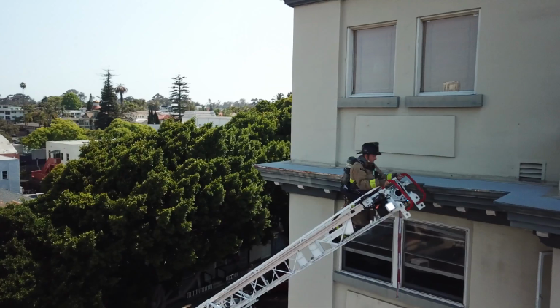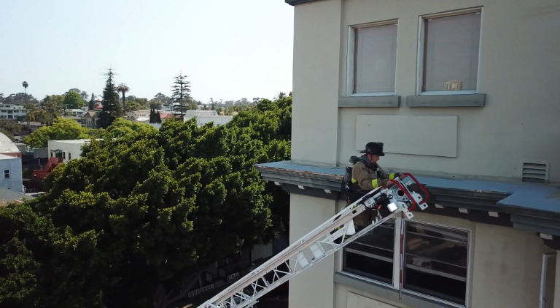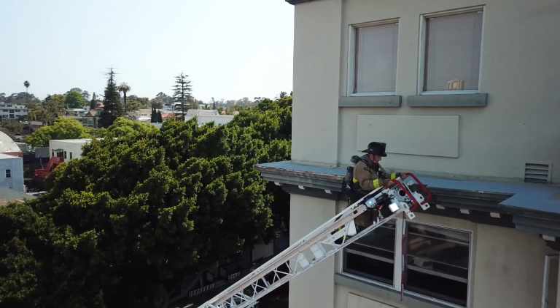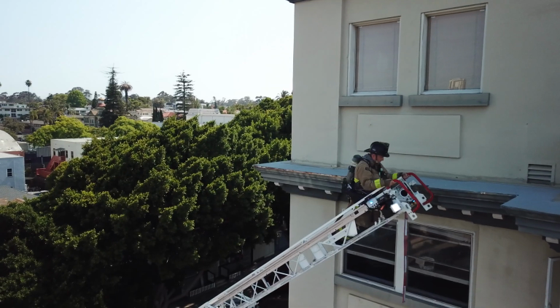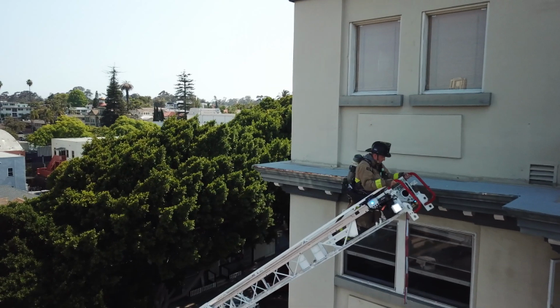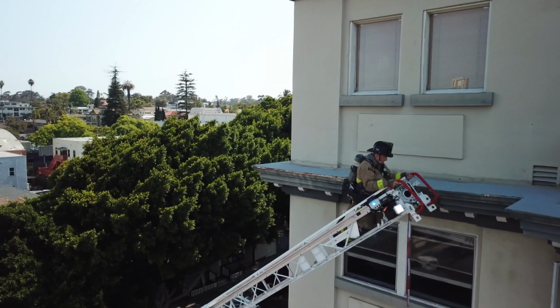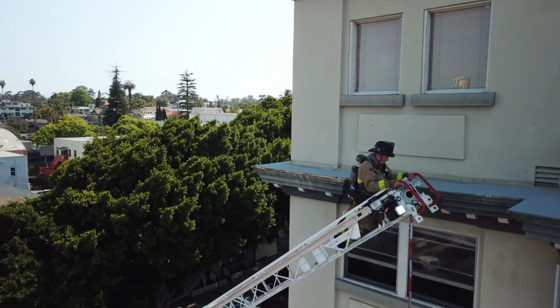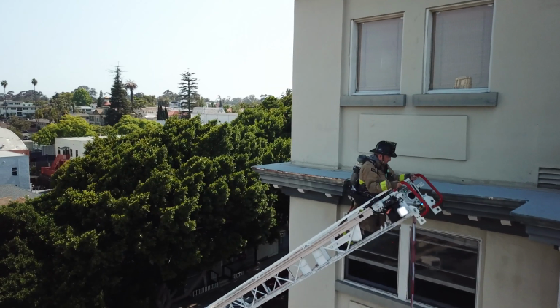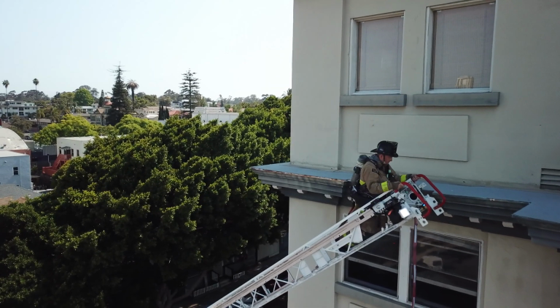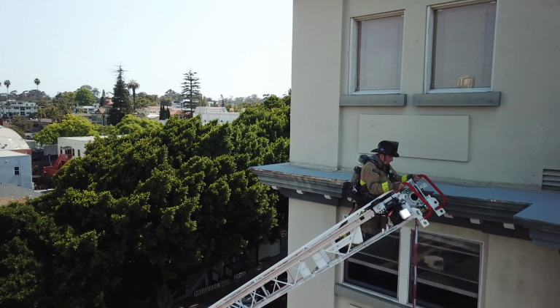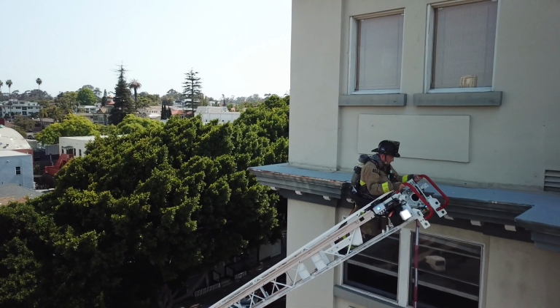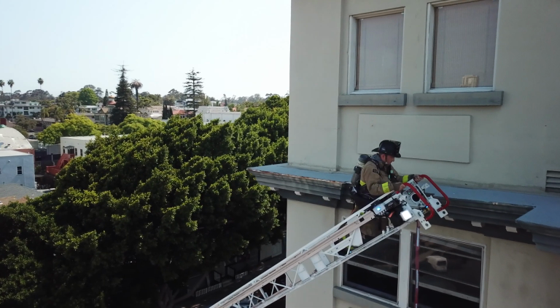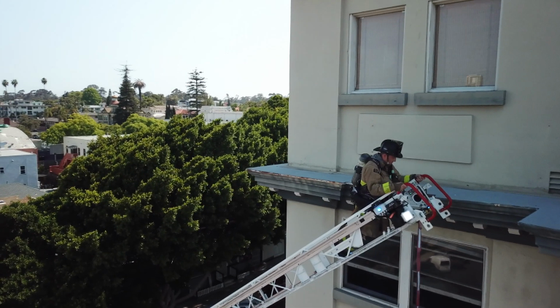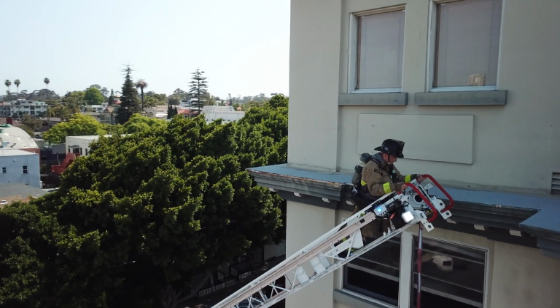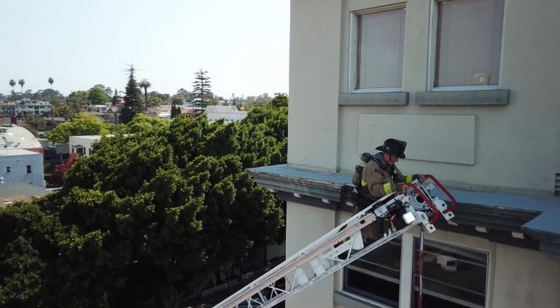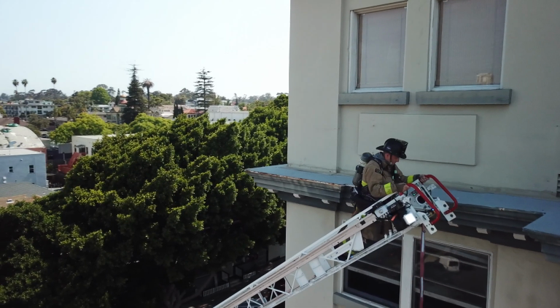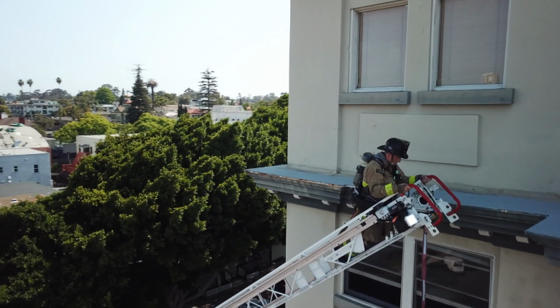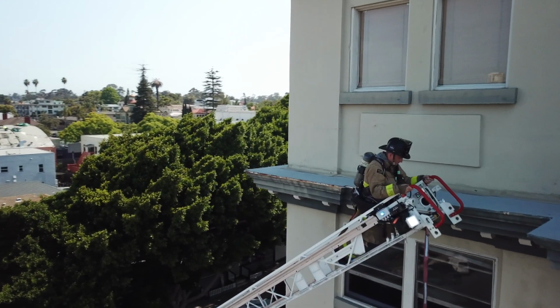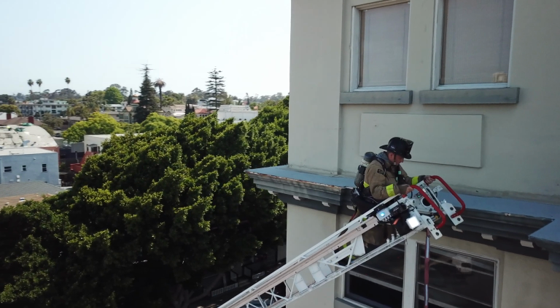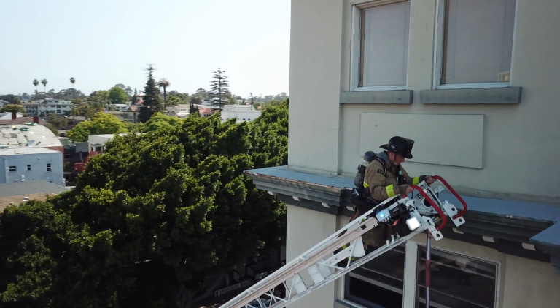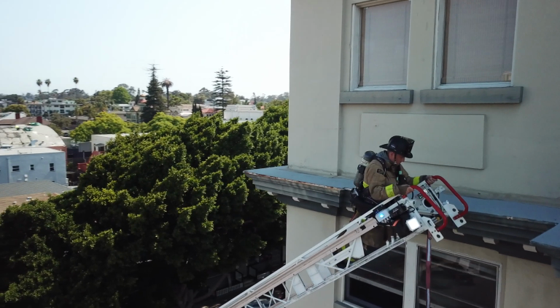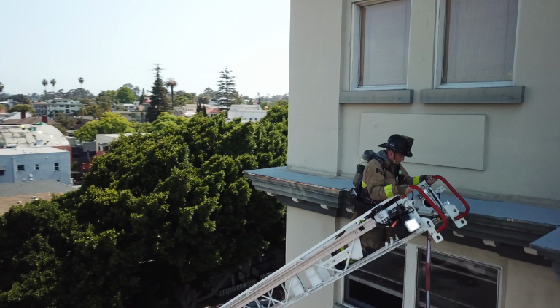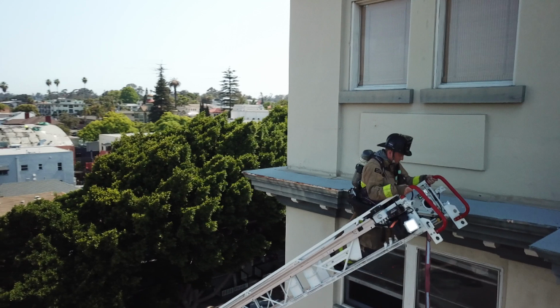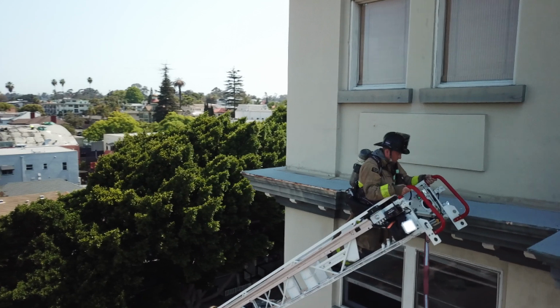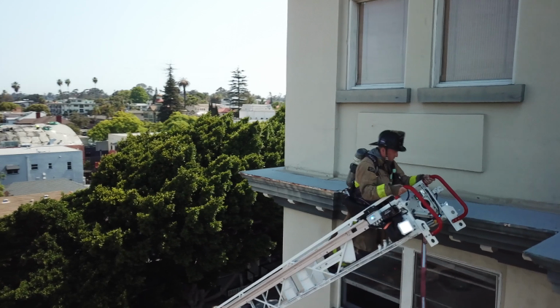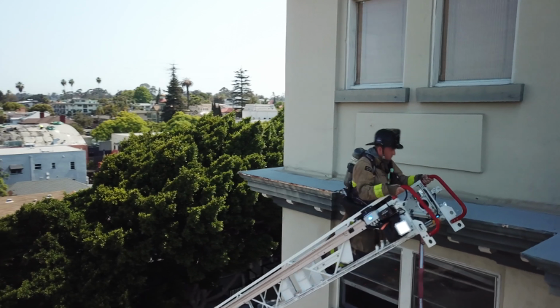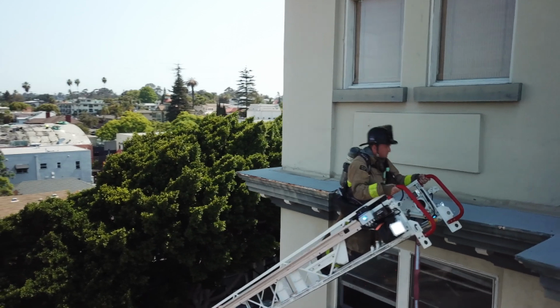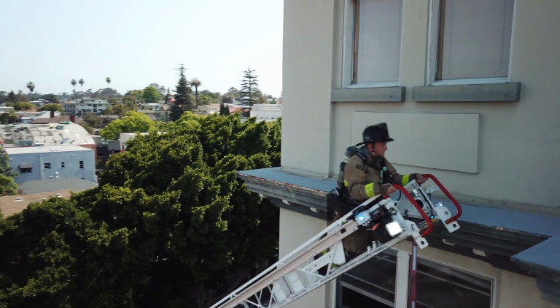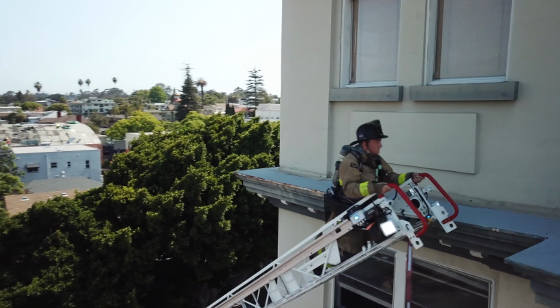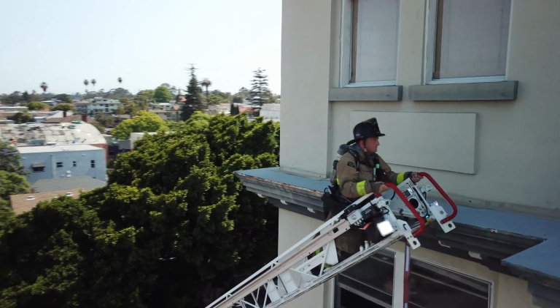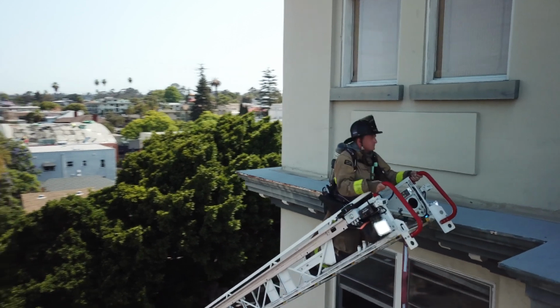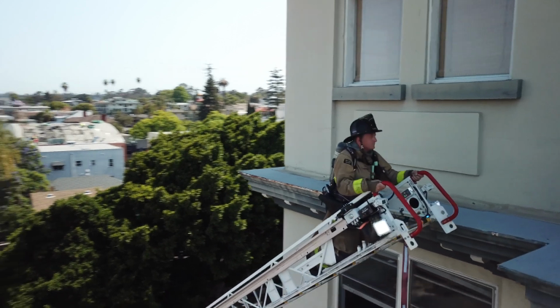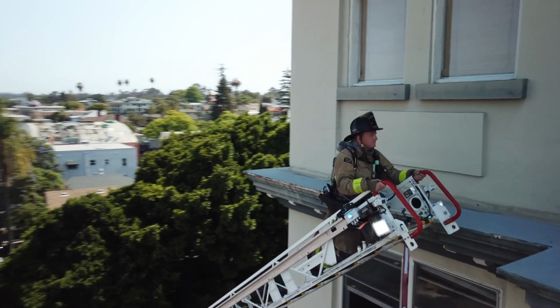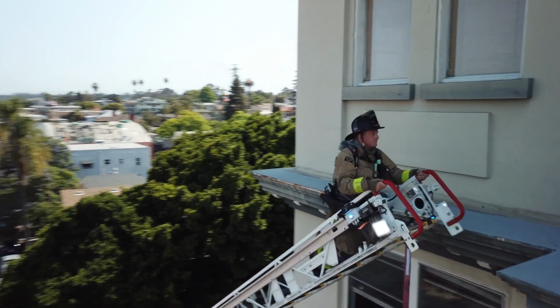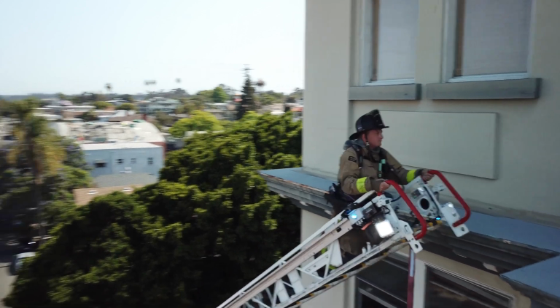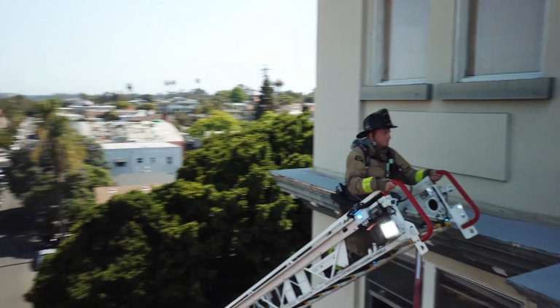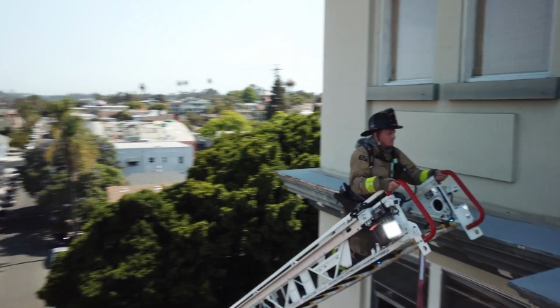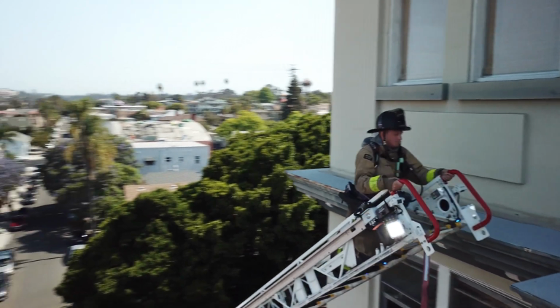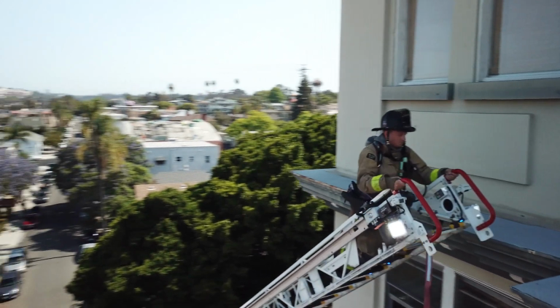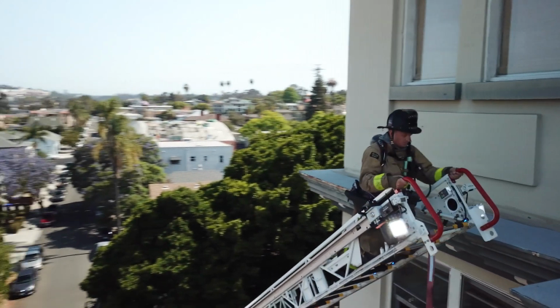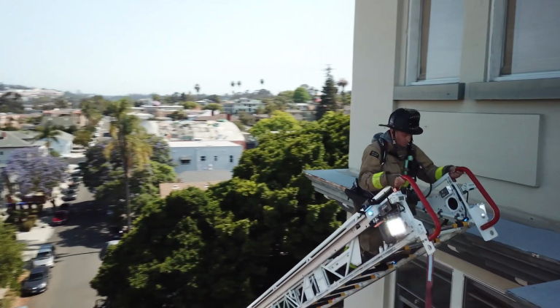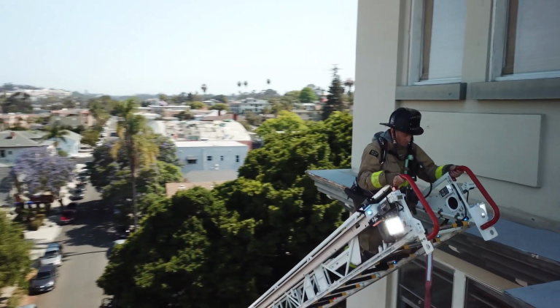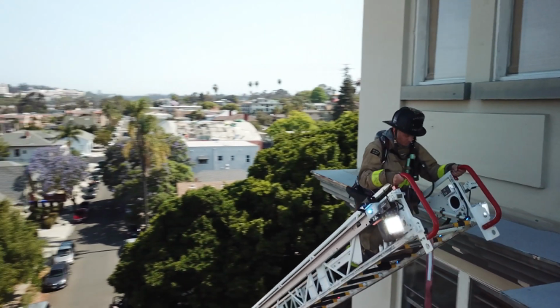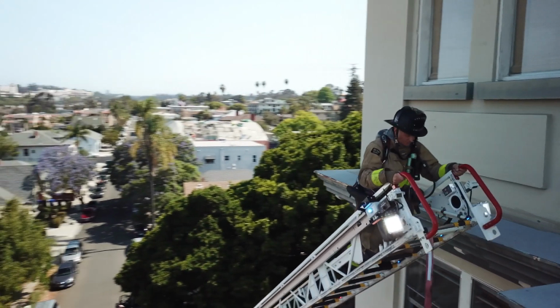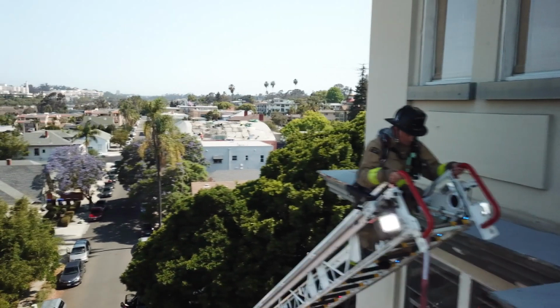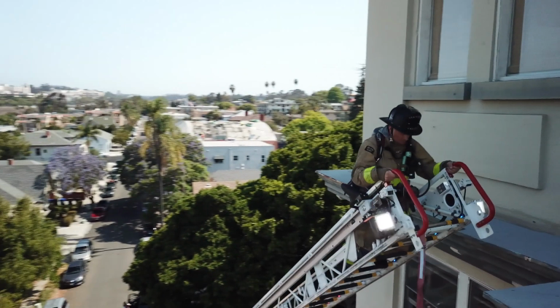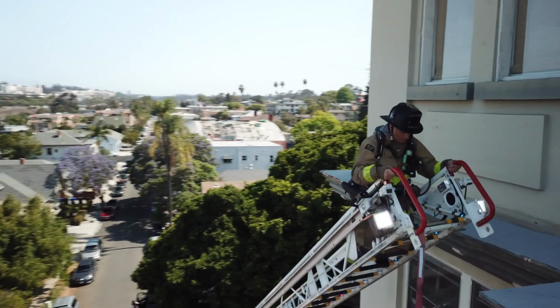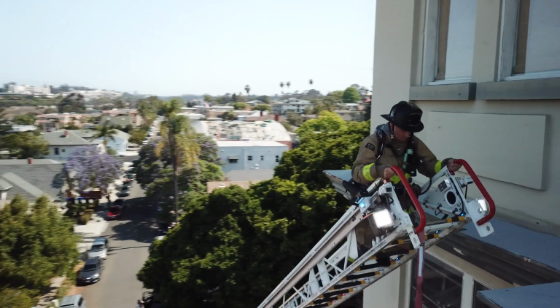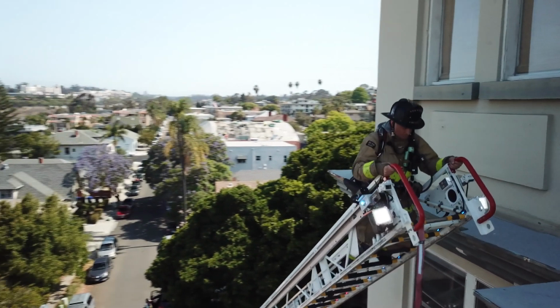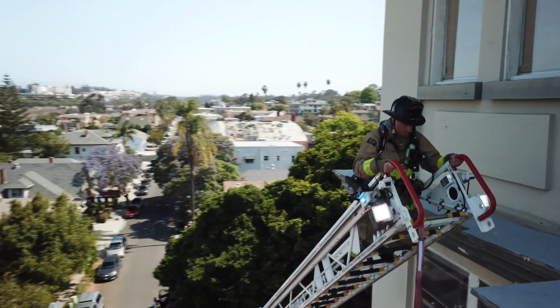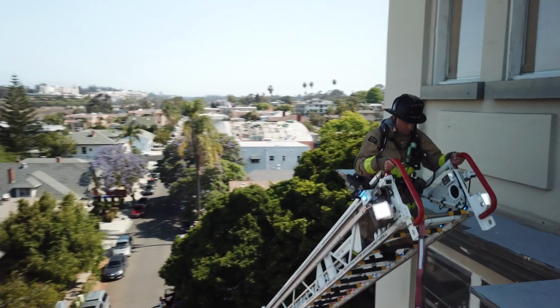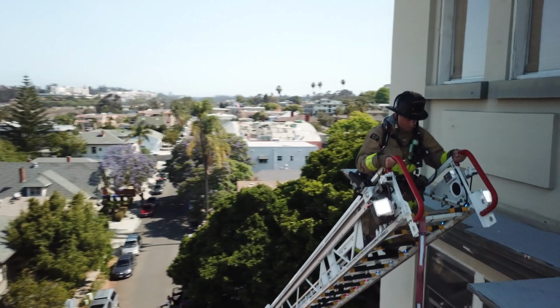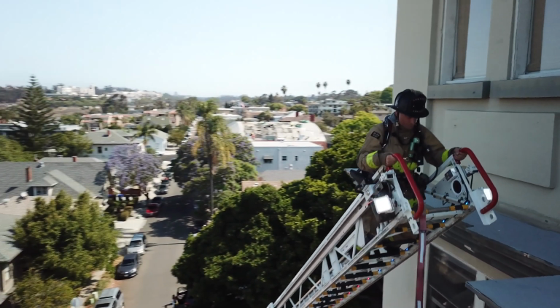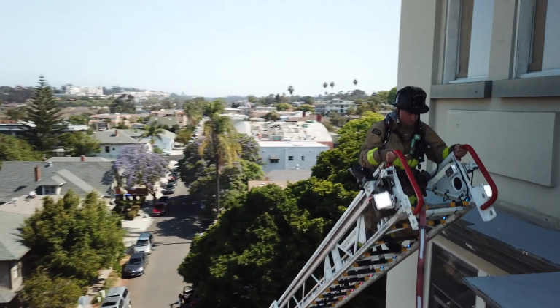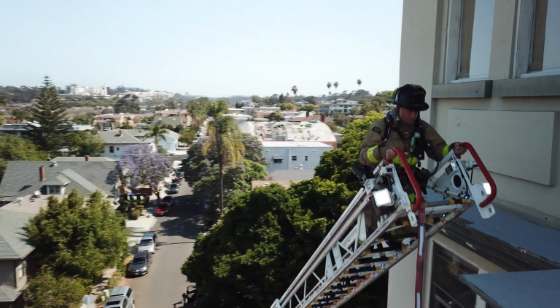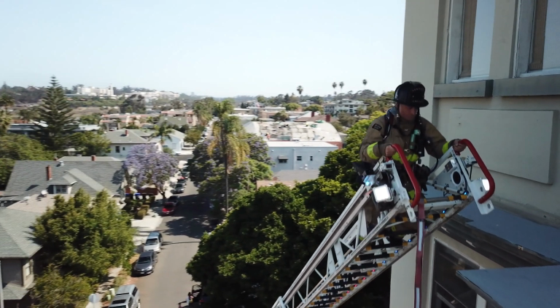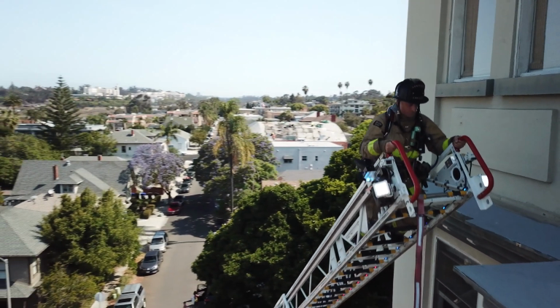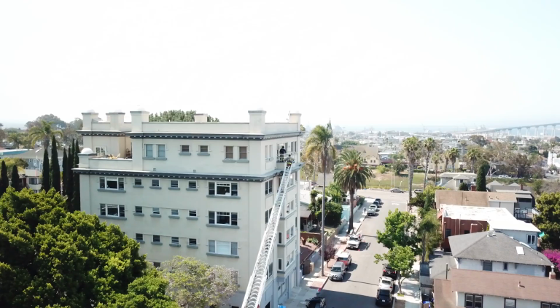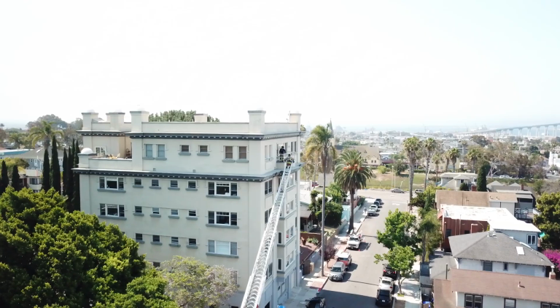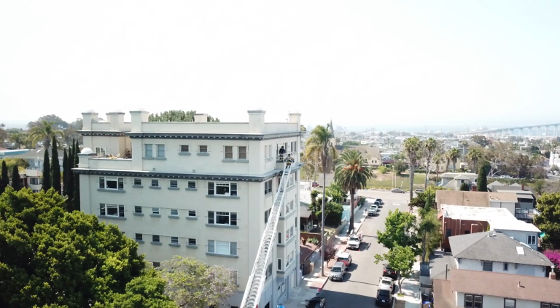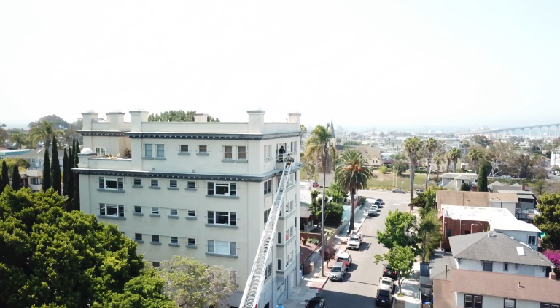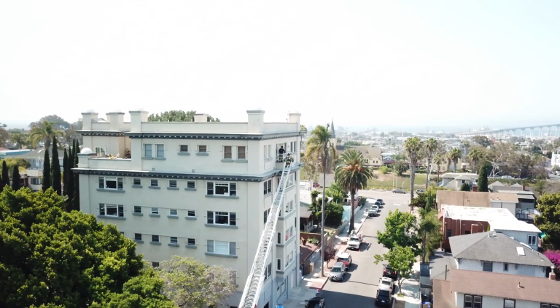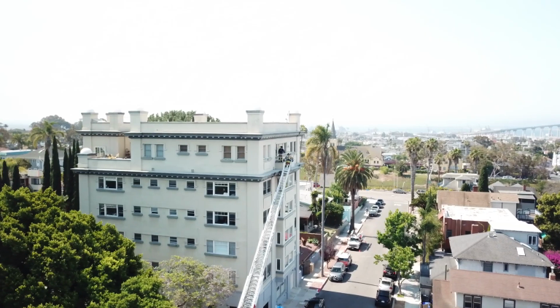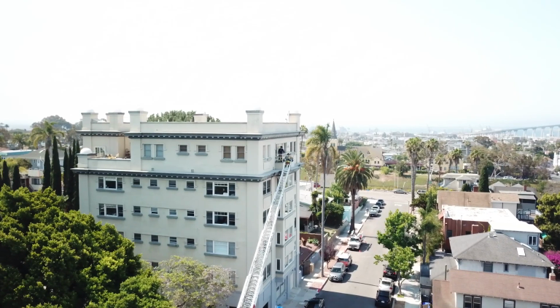The rescue firefighter can verbally guide and assist the engineer using the intercom for proper placement to the window or balcony.